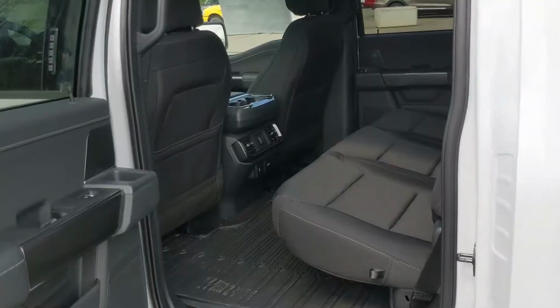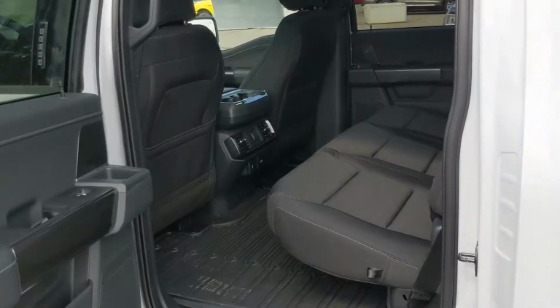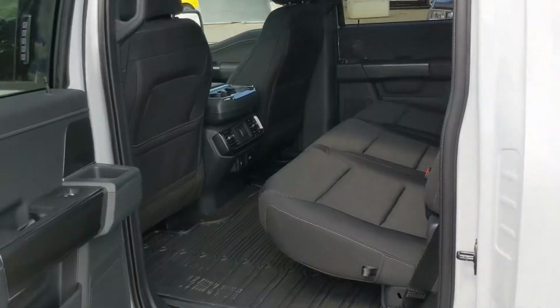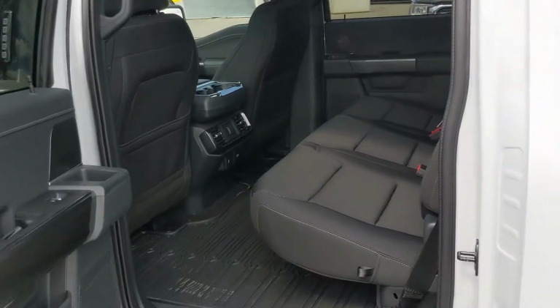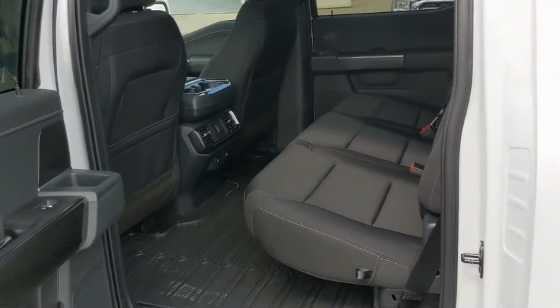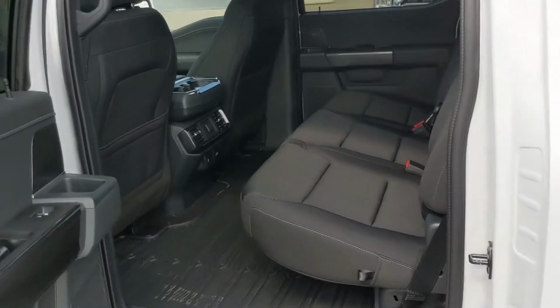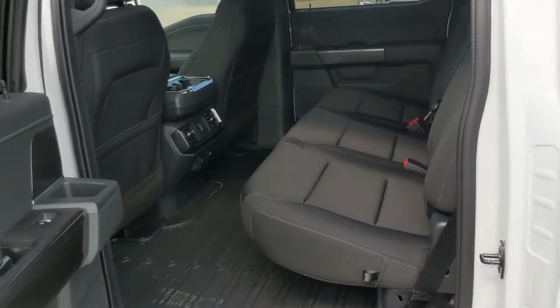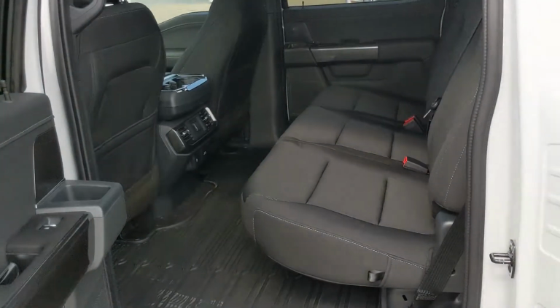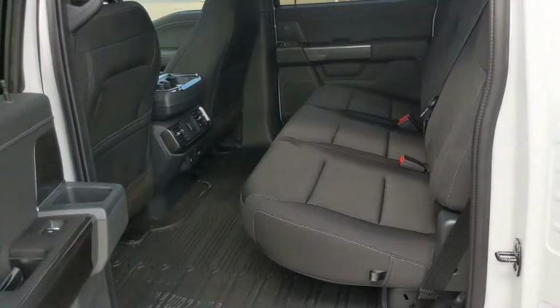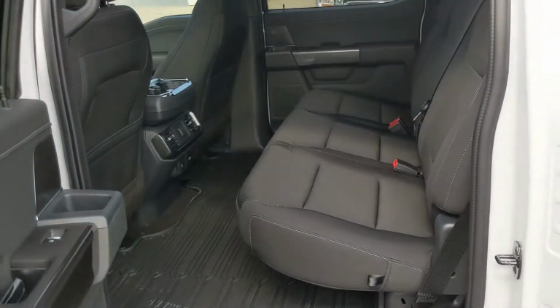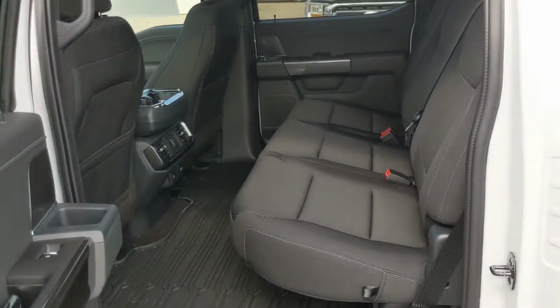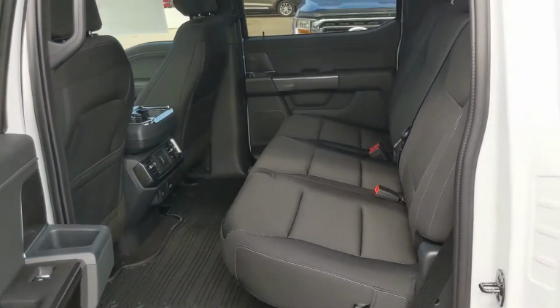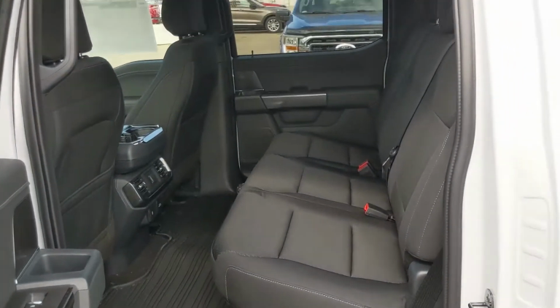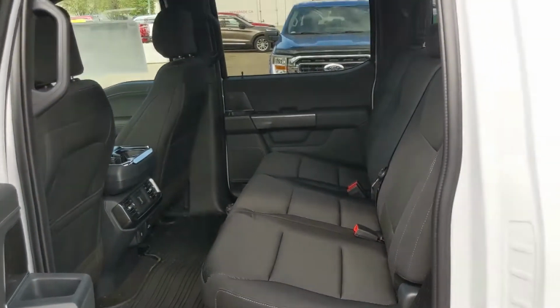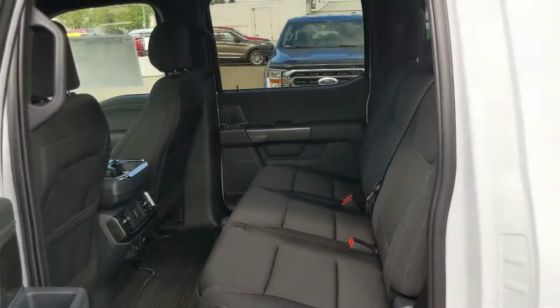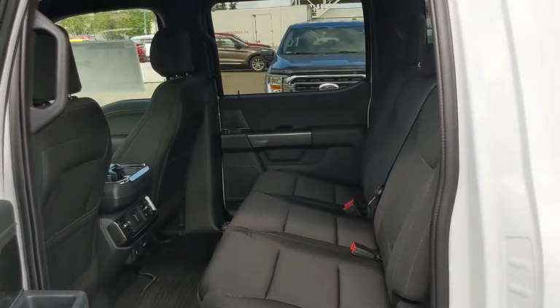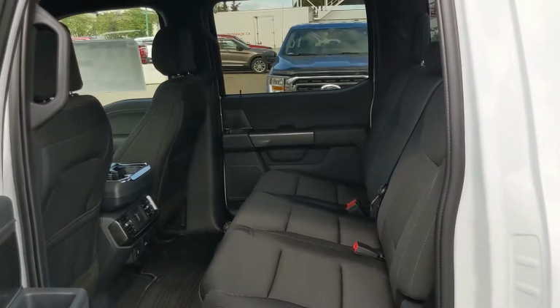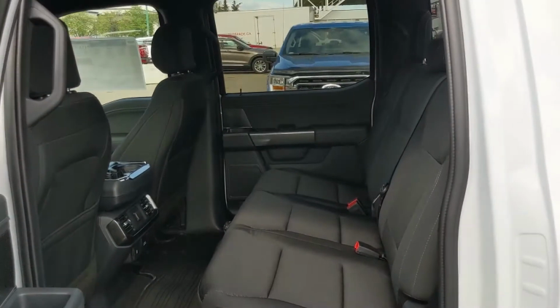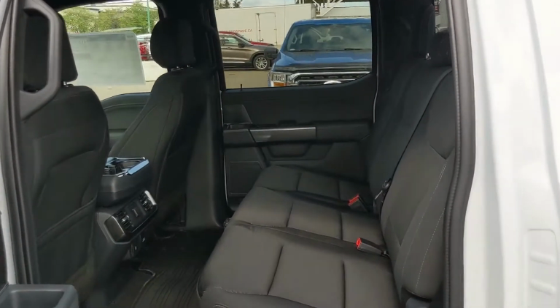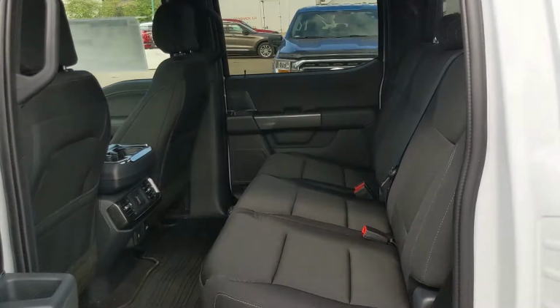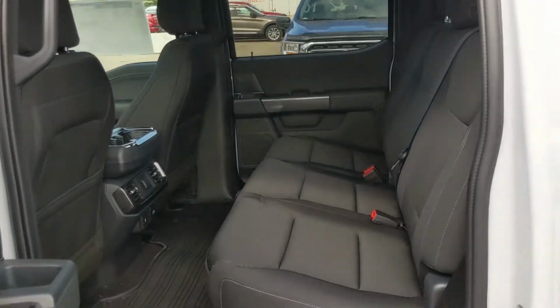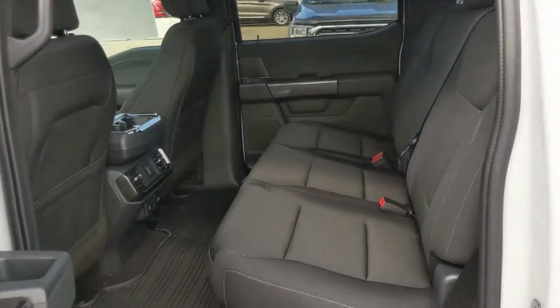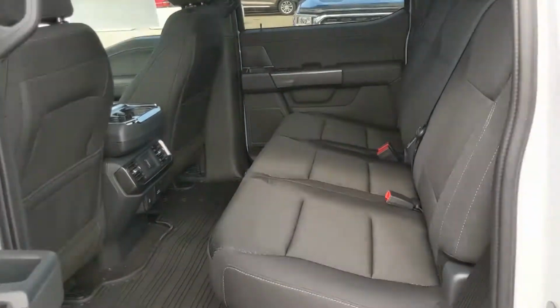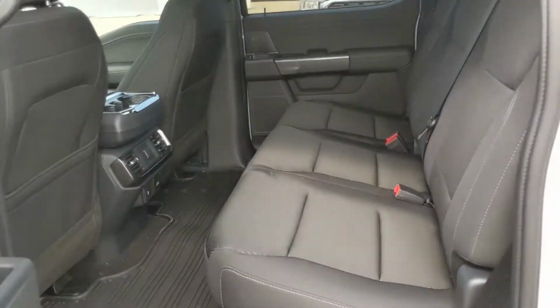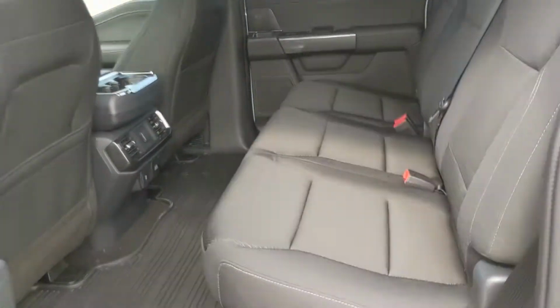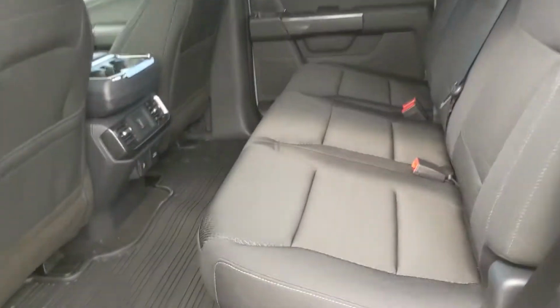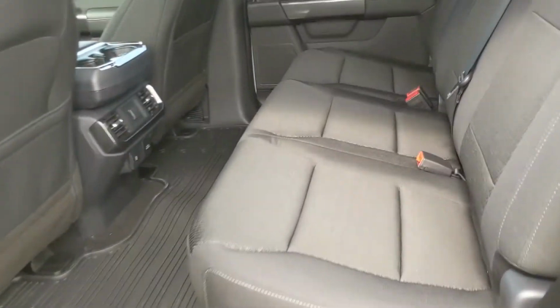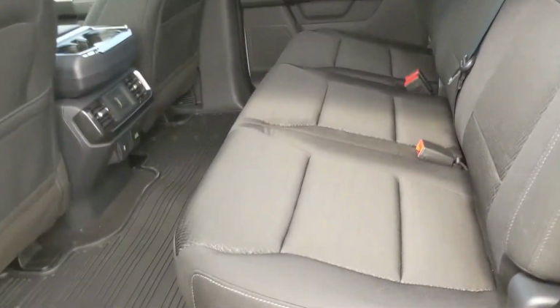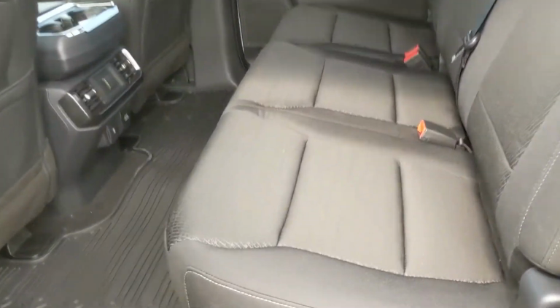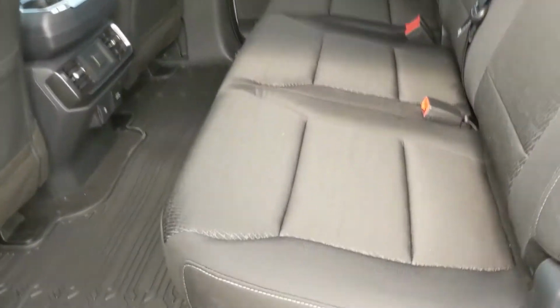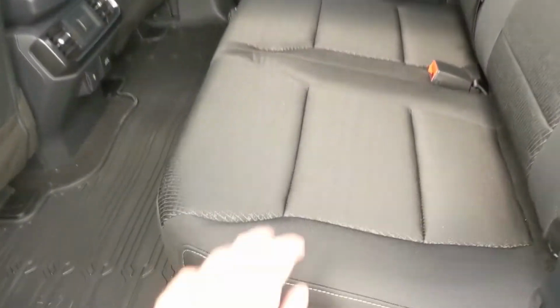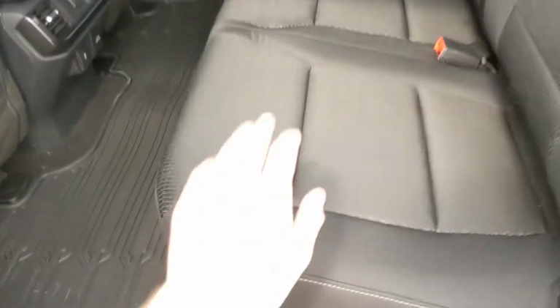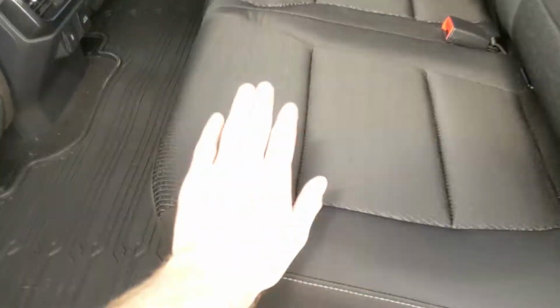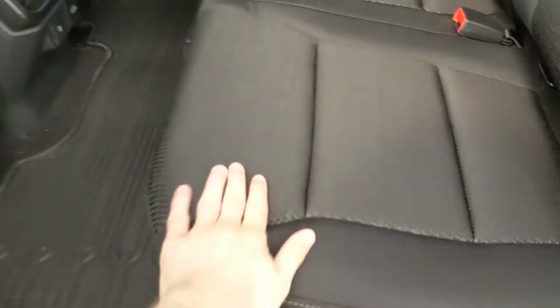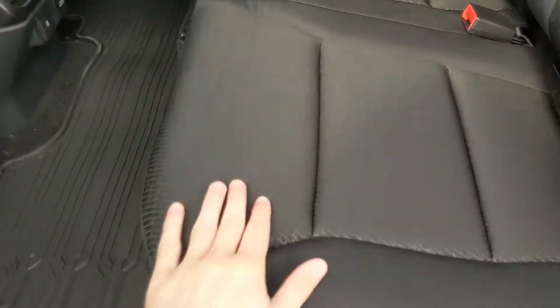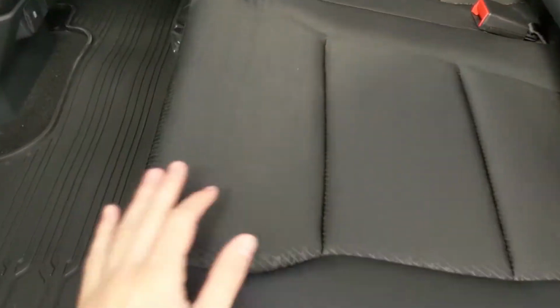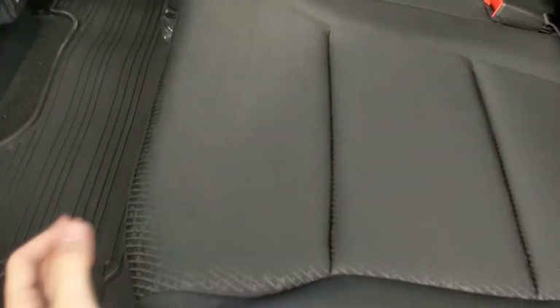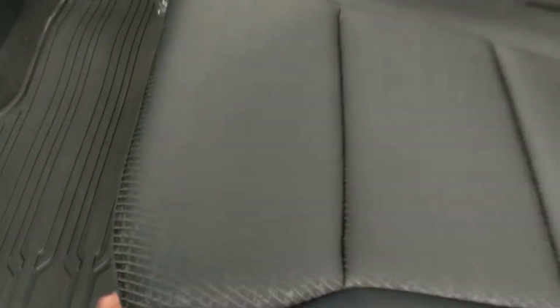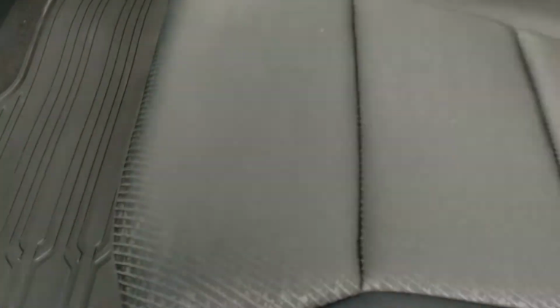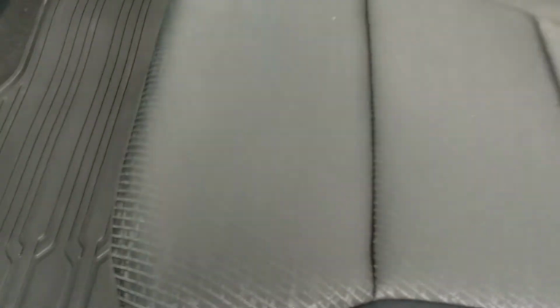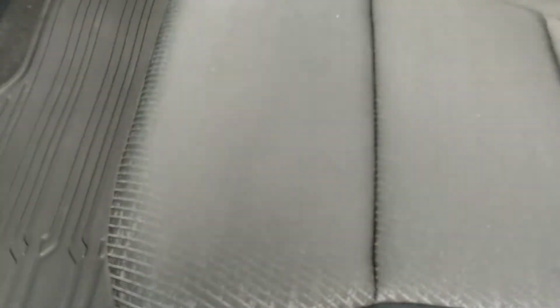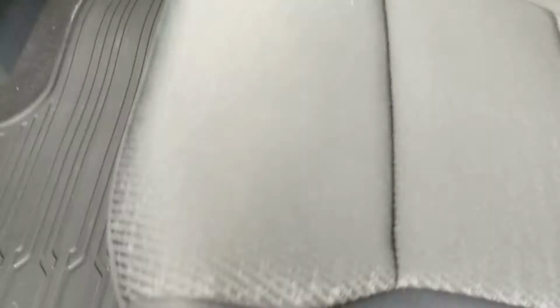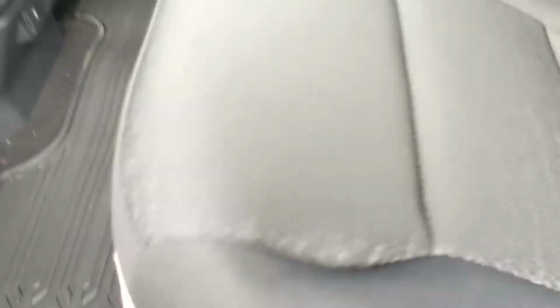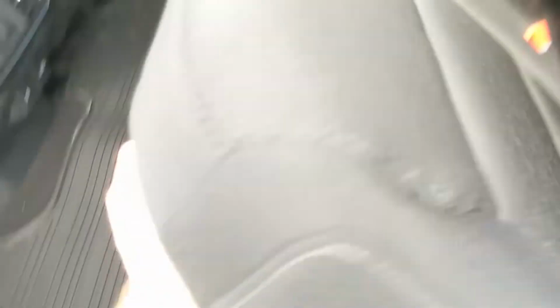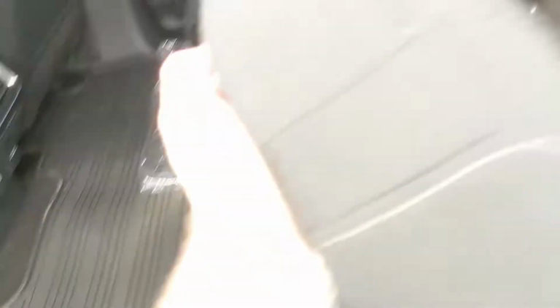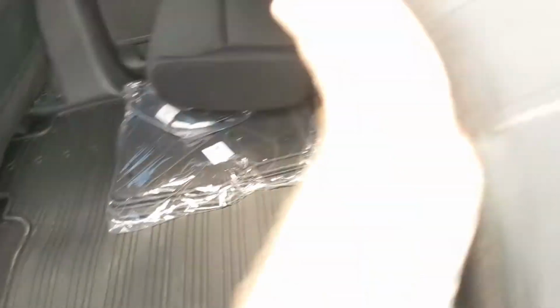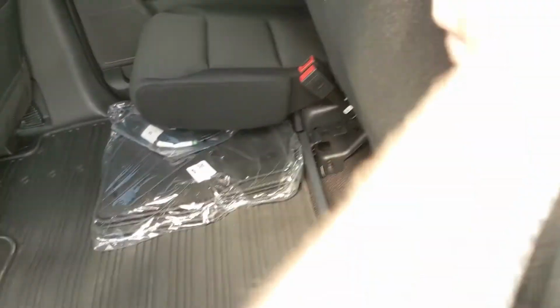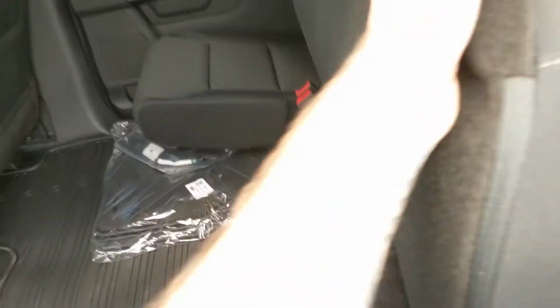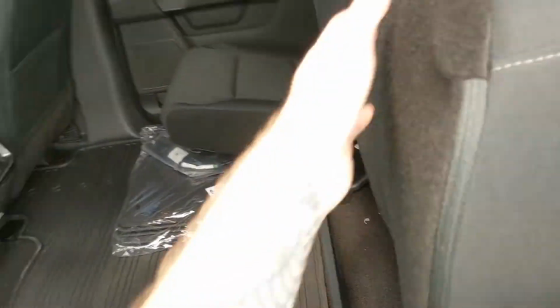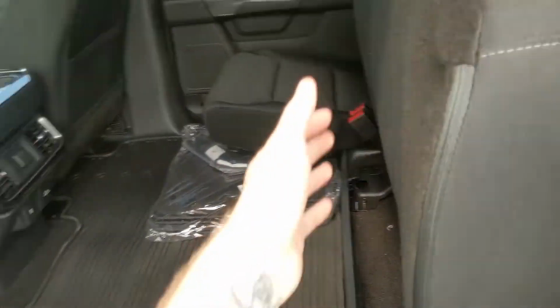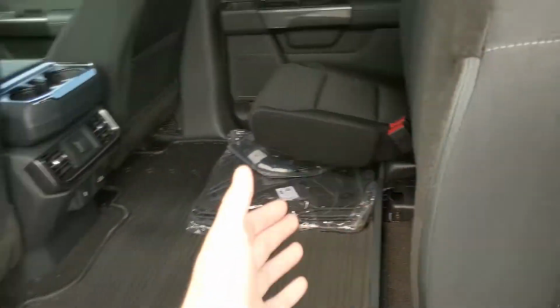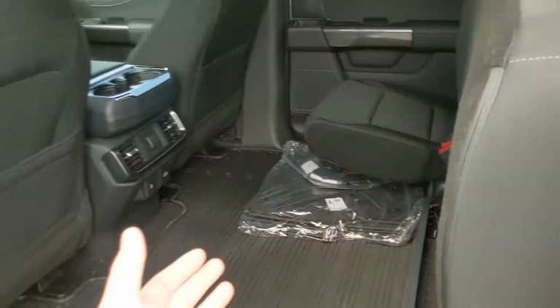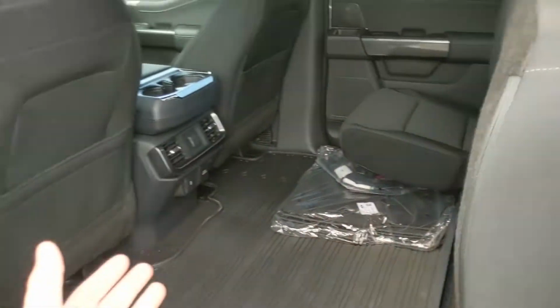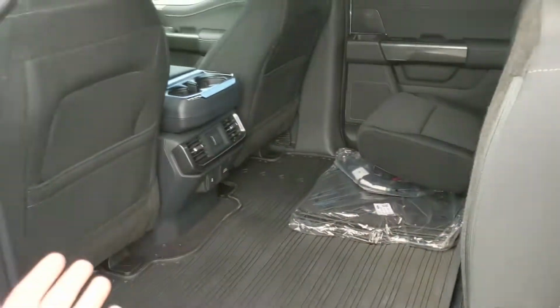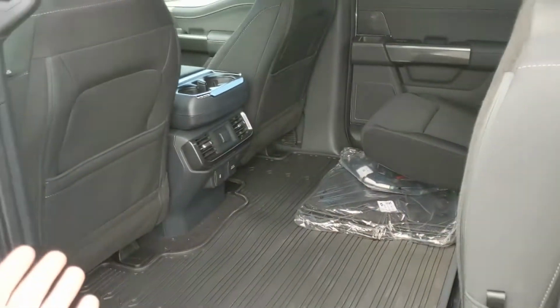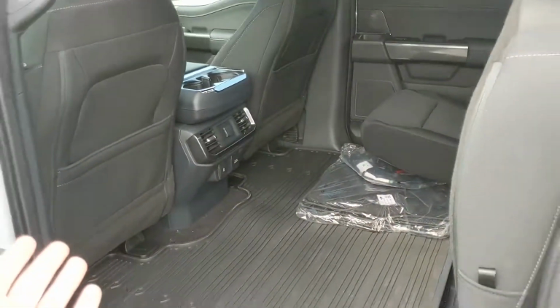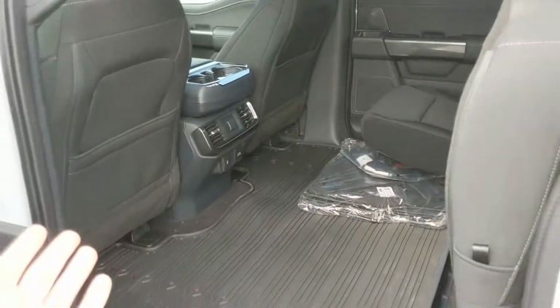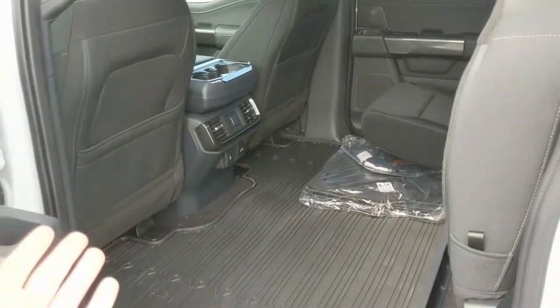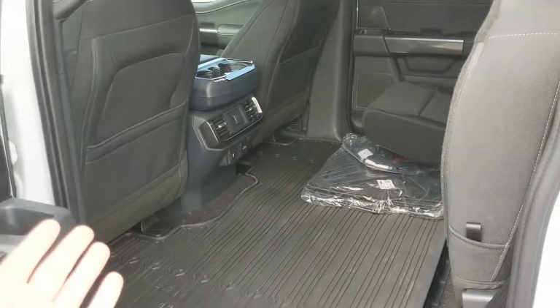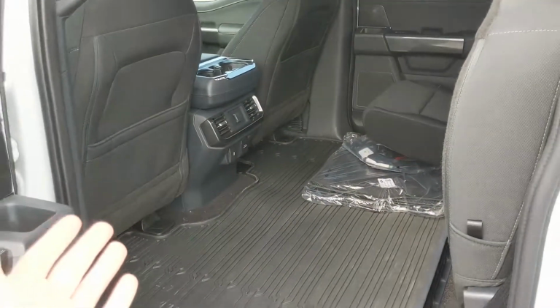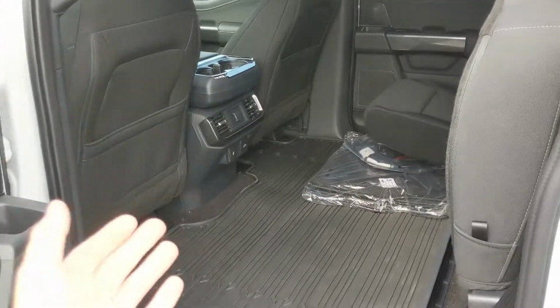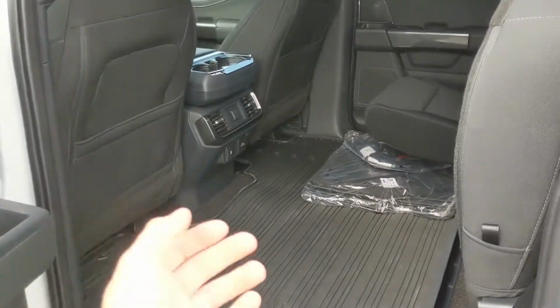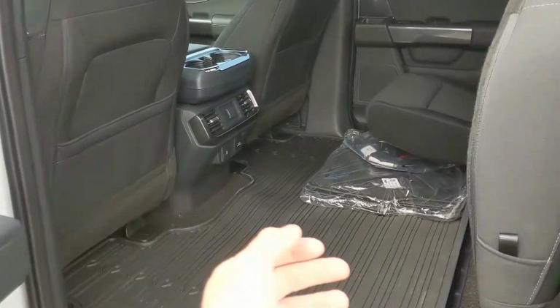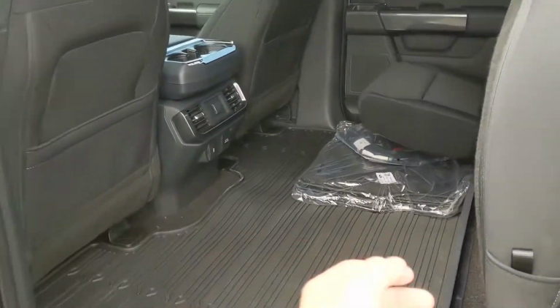First looking in the back, where you have seating for three spaciously and comfortably, that can be lifted up and out of the way to accommodate any other cargo.